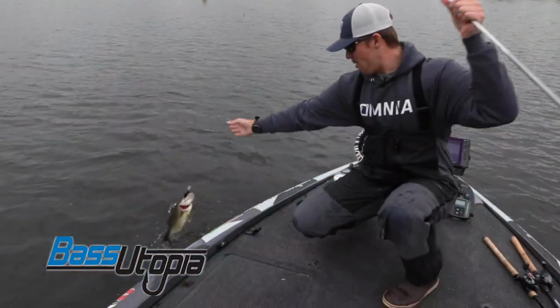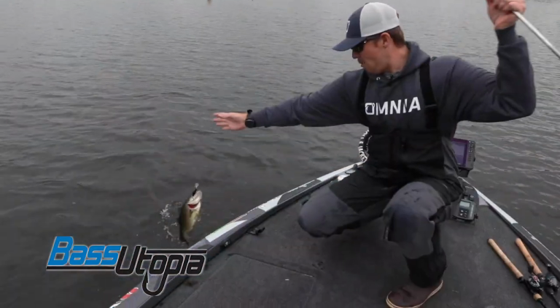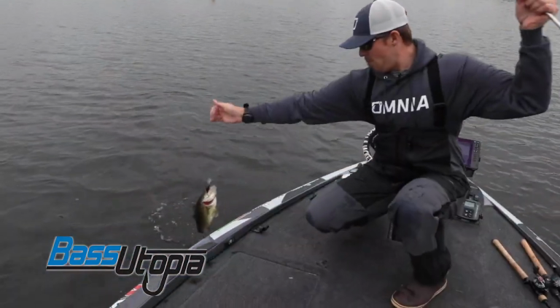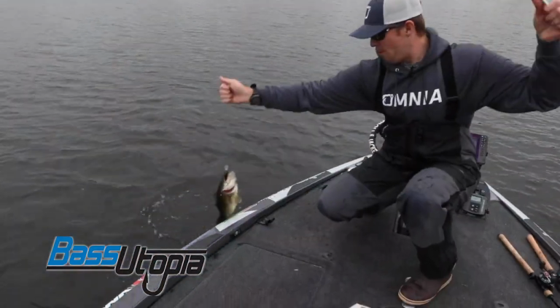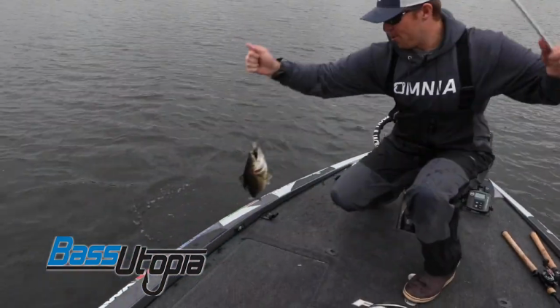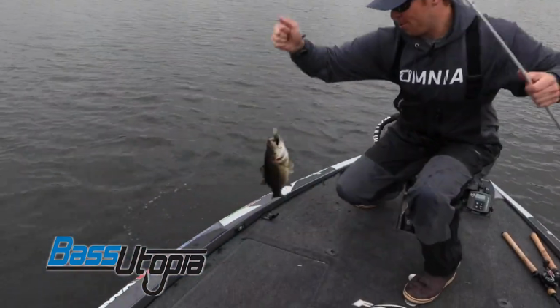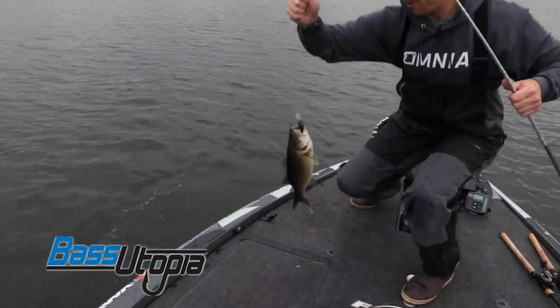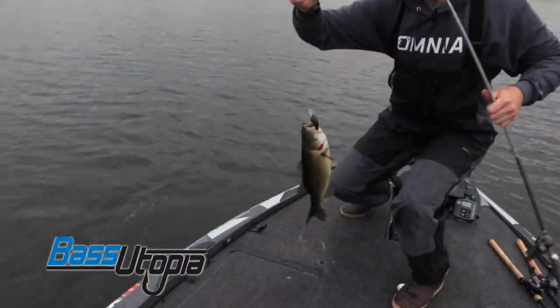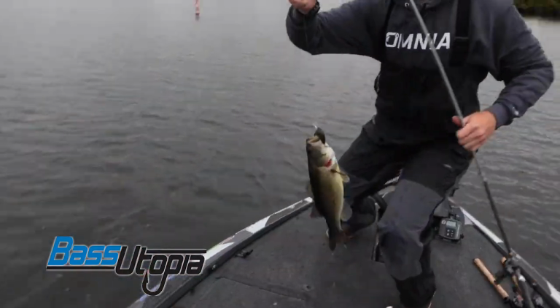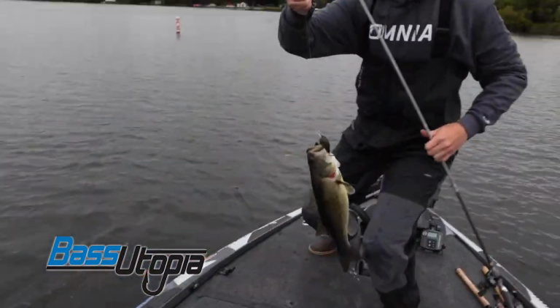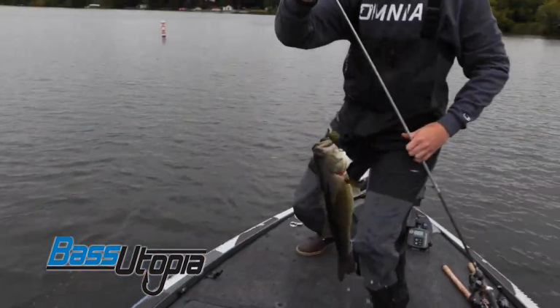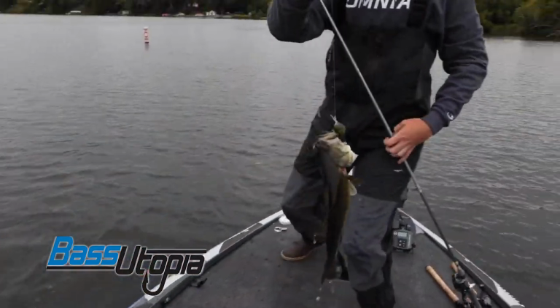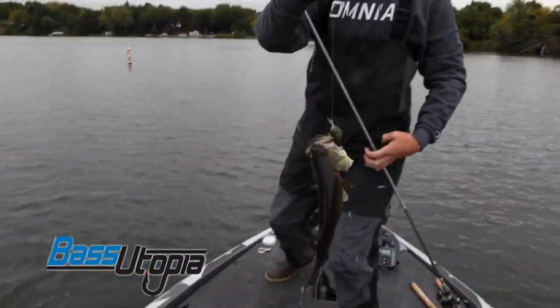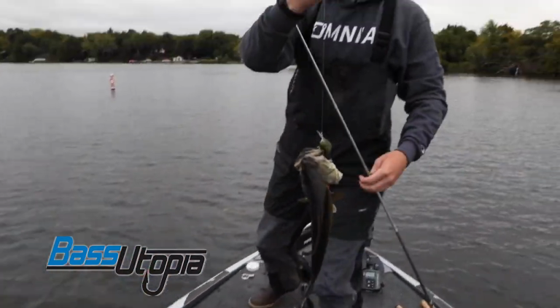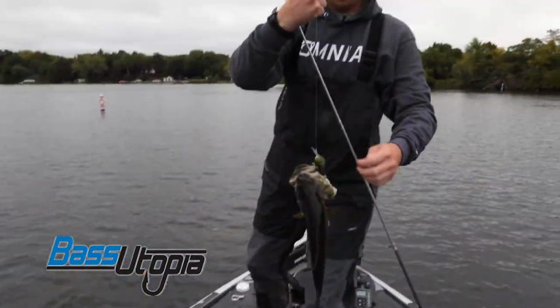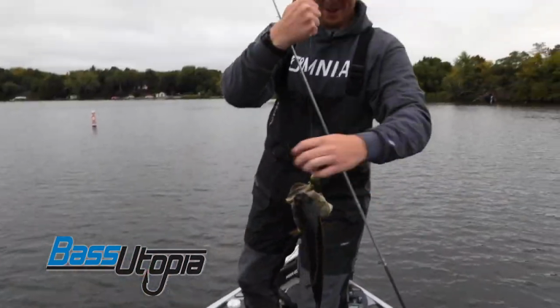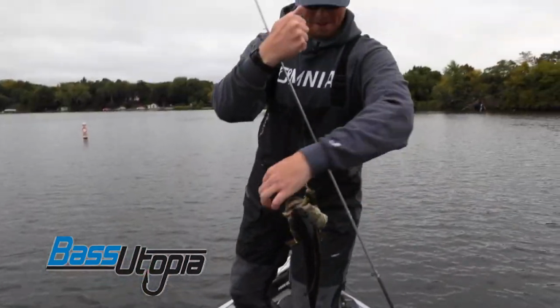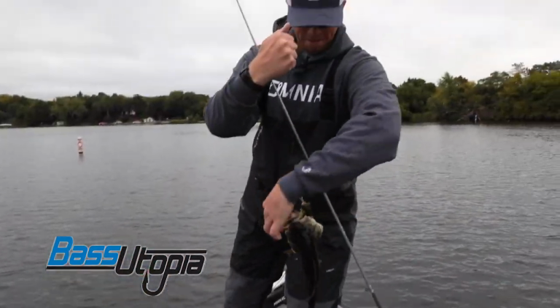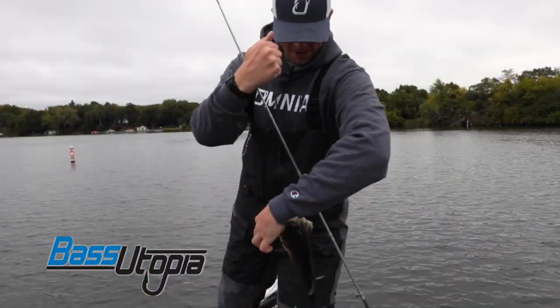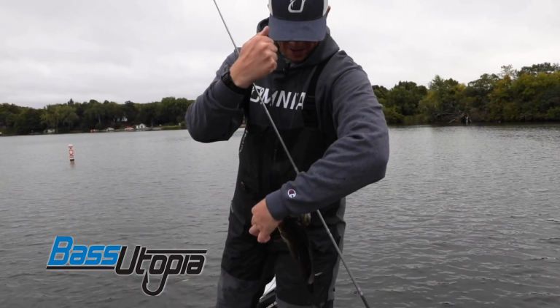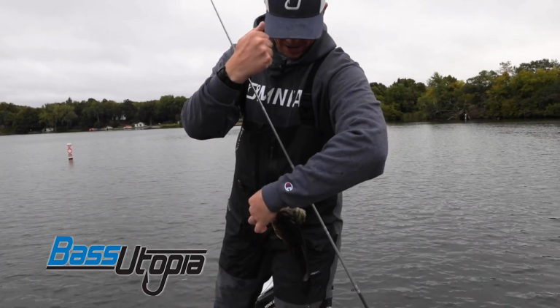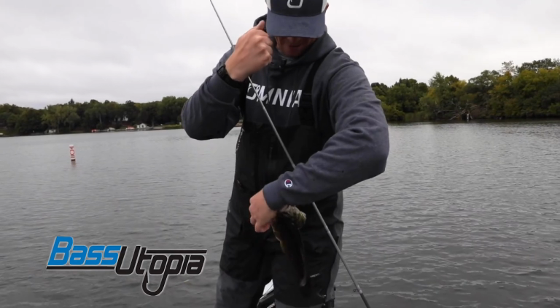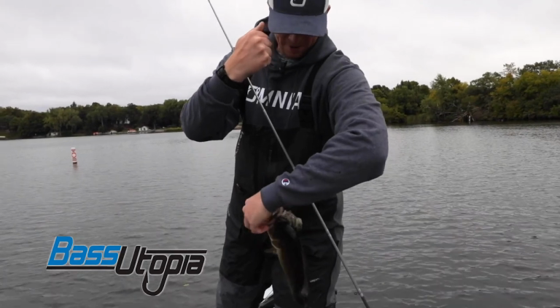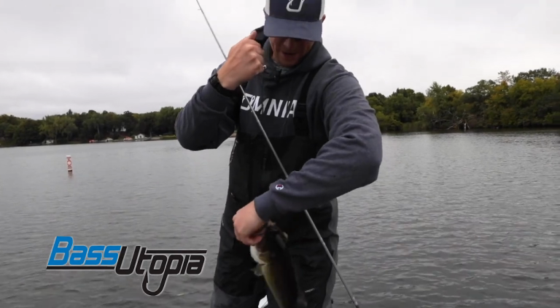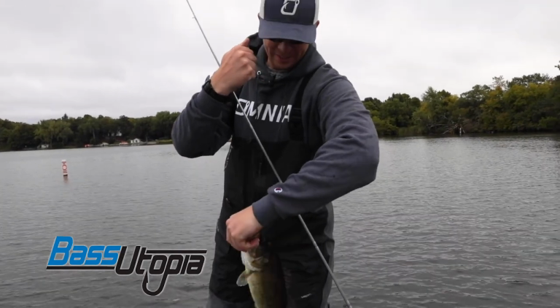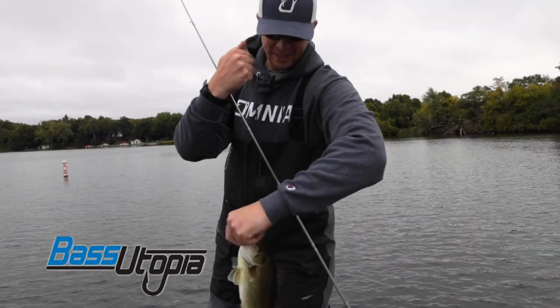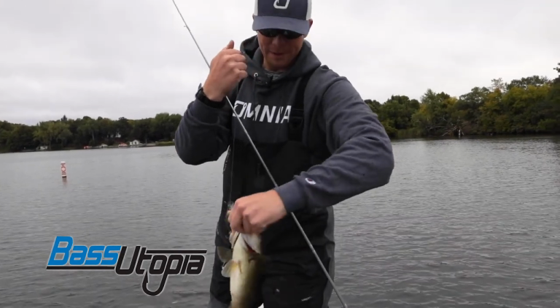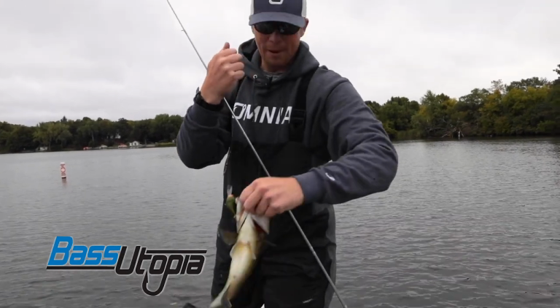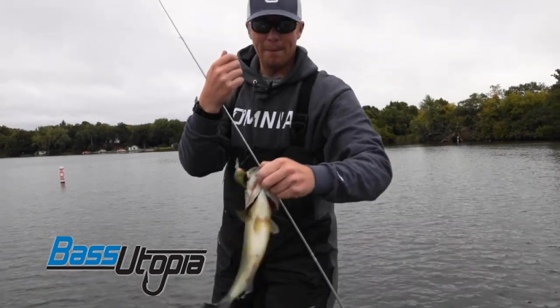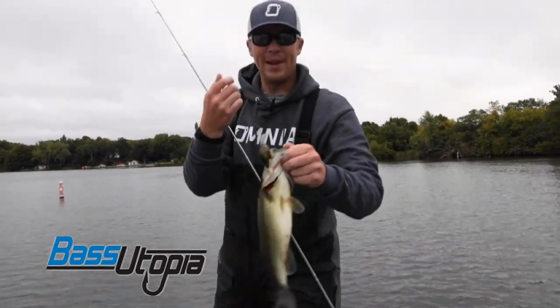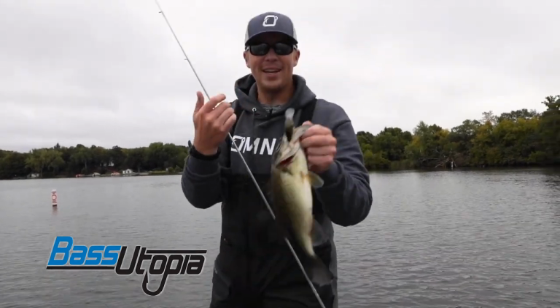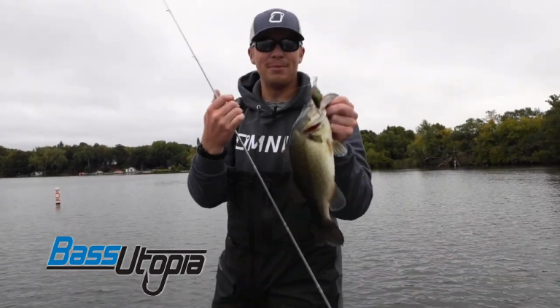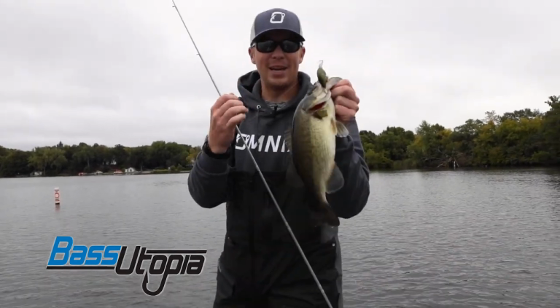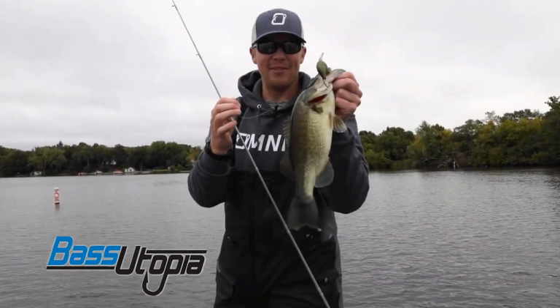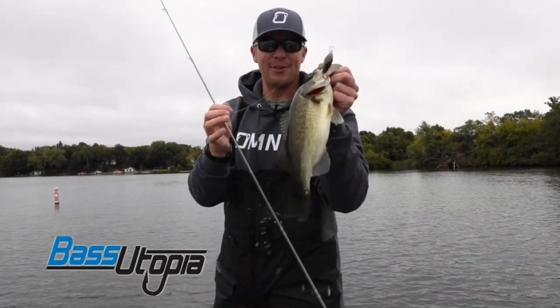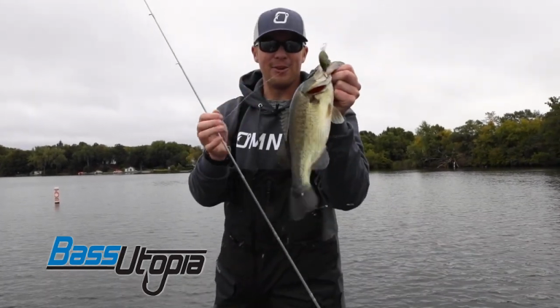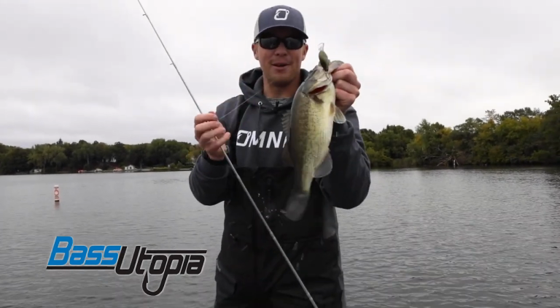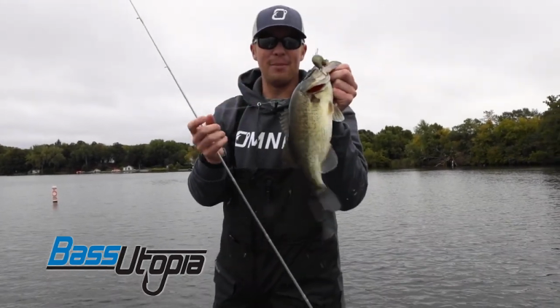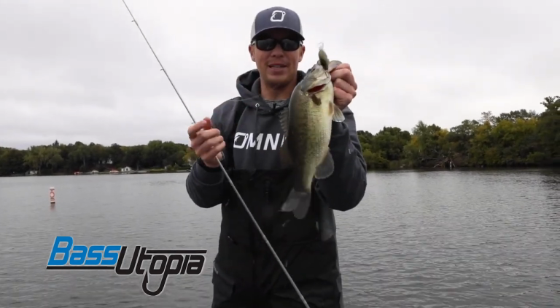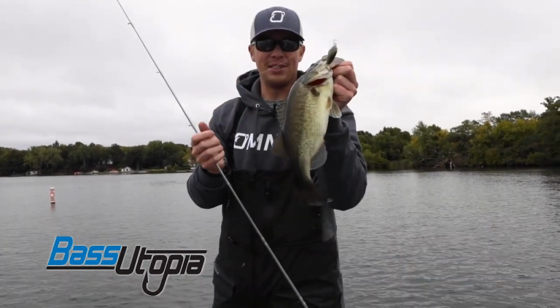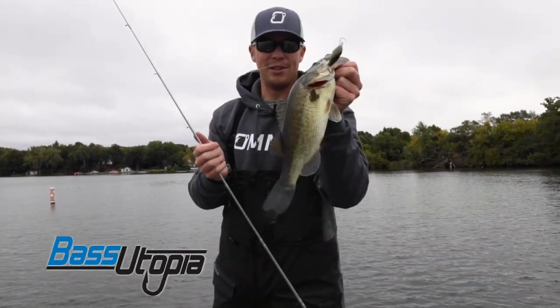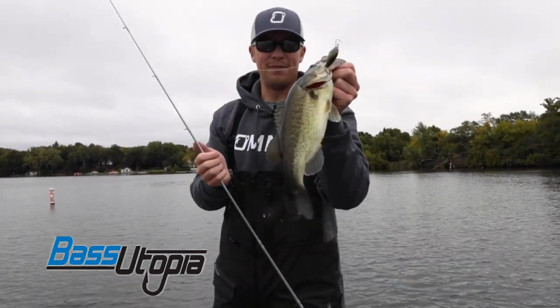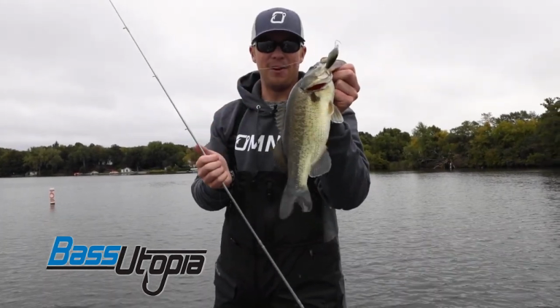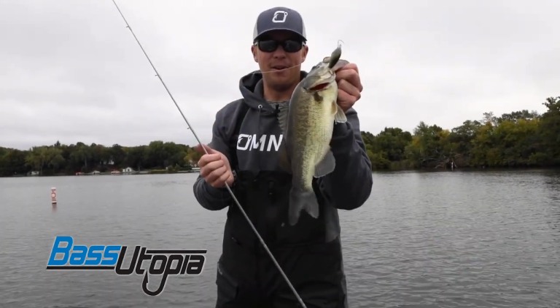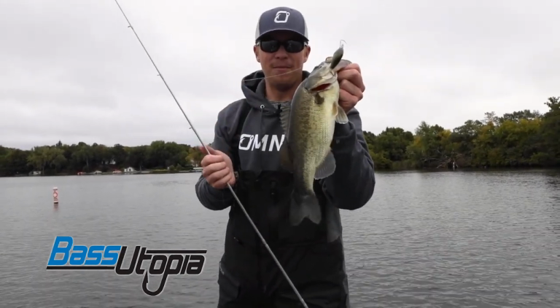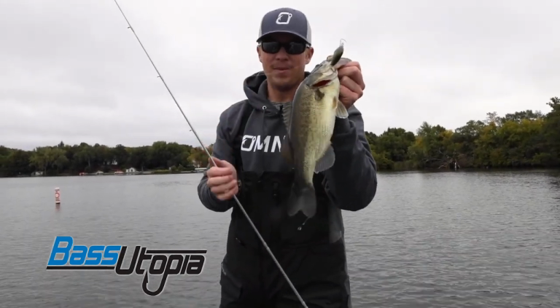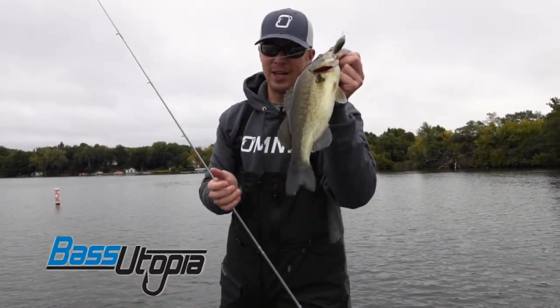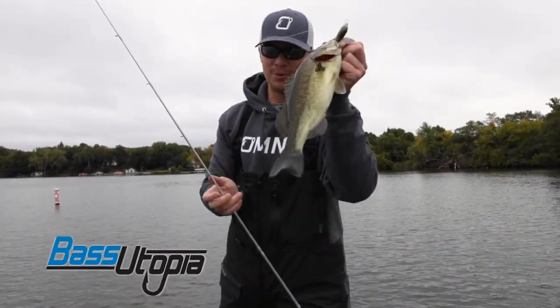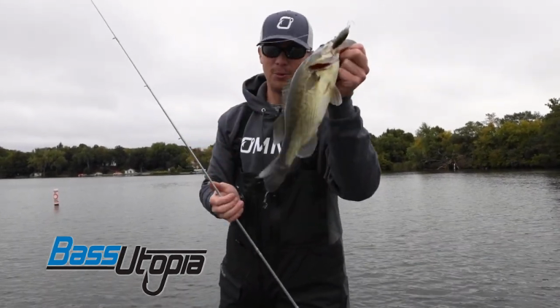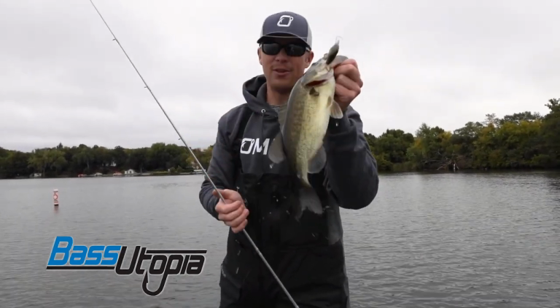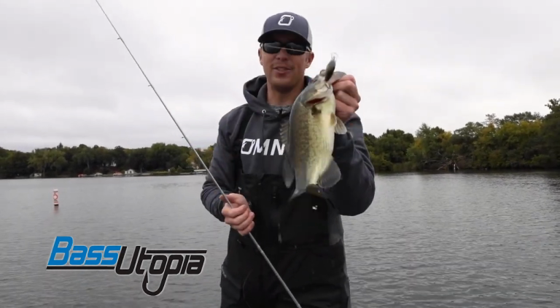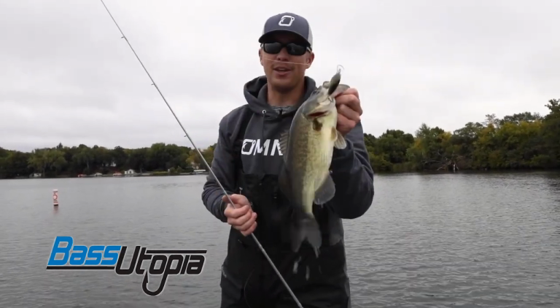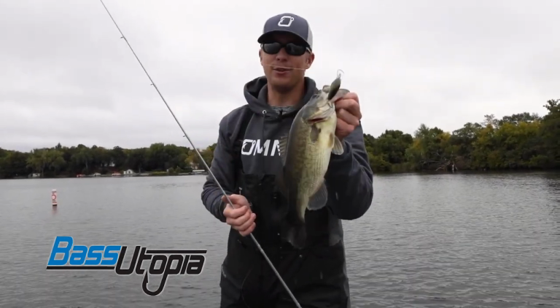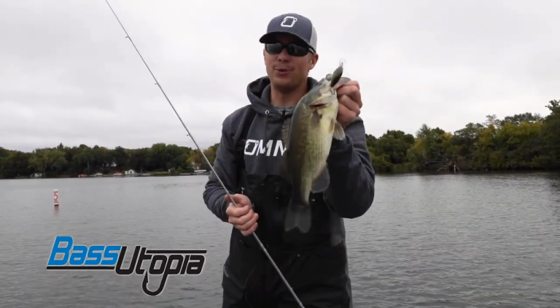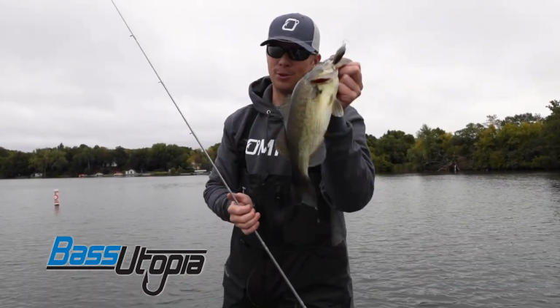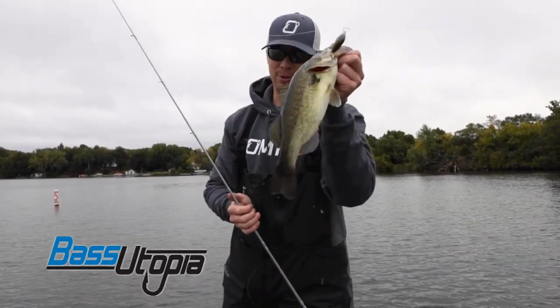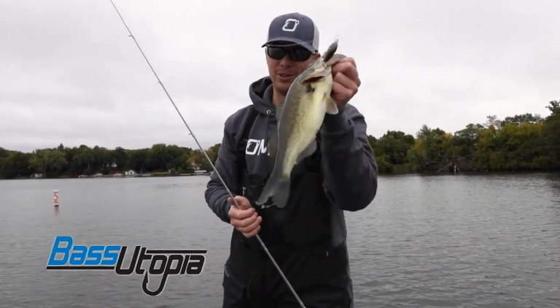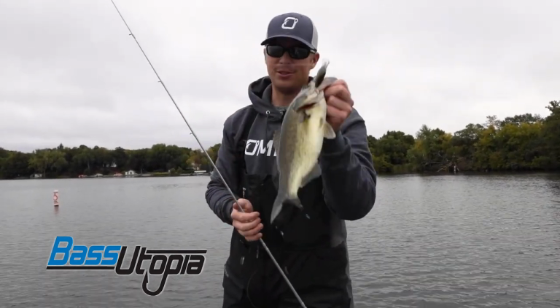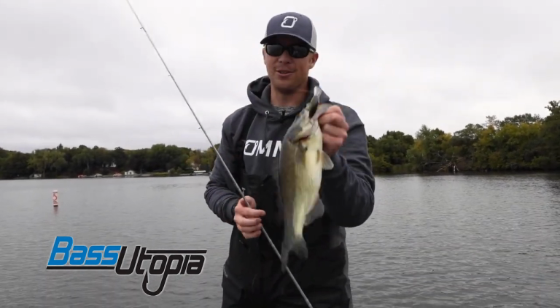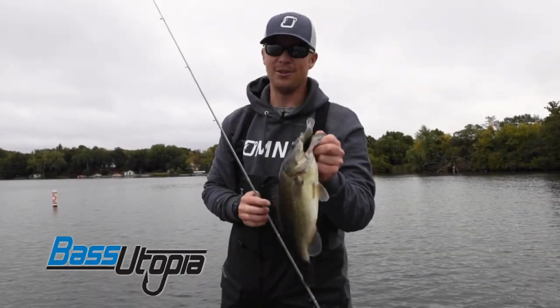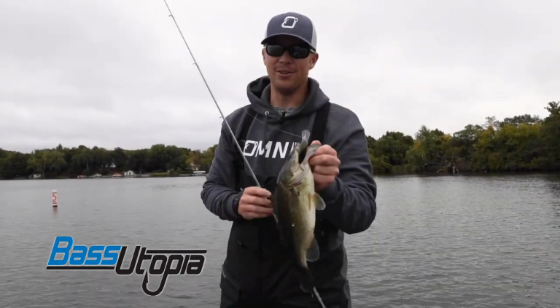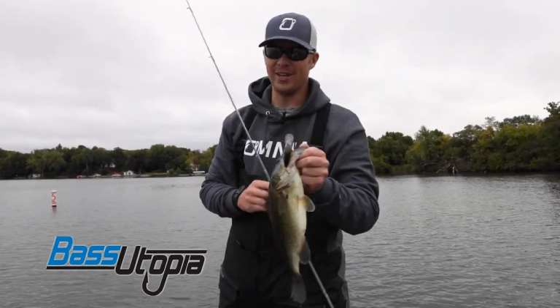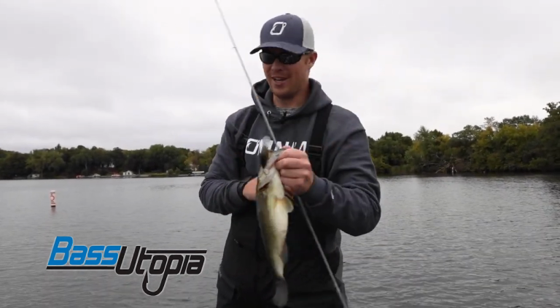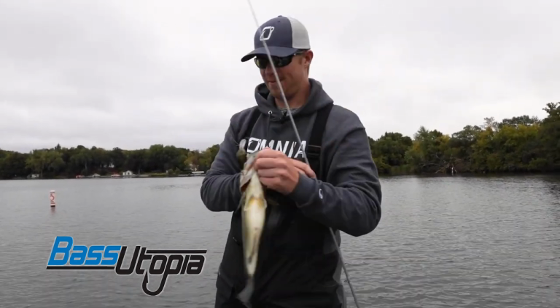There we go! And if you're not thinking about medium diving crankbaits in the fall, it's one thing you should really start to look at.